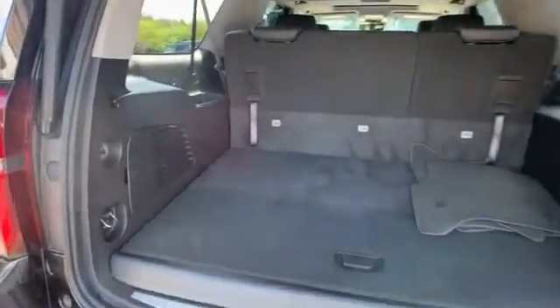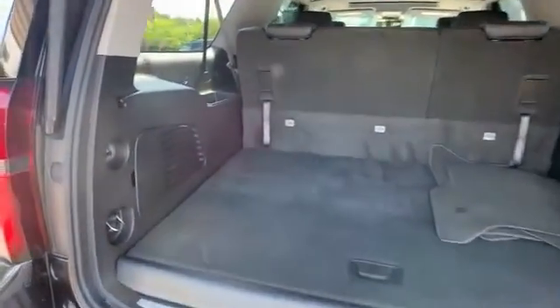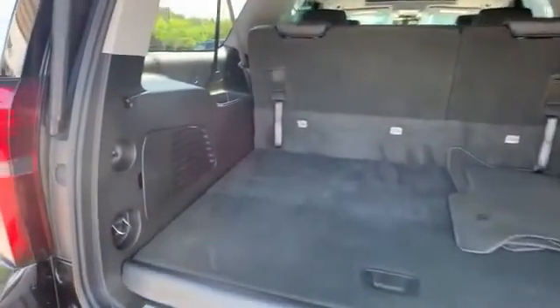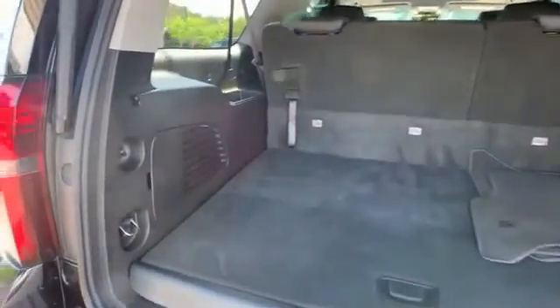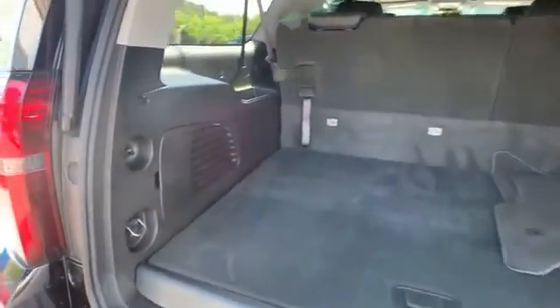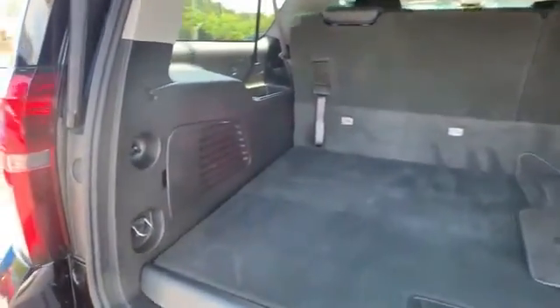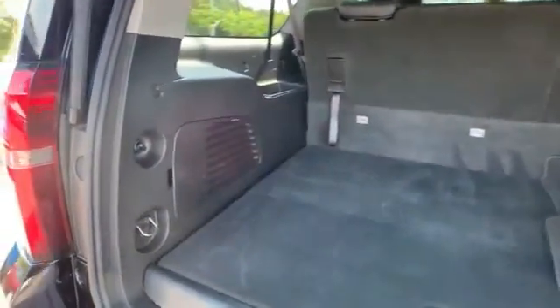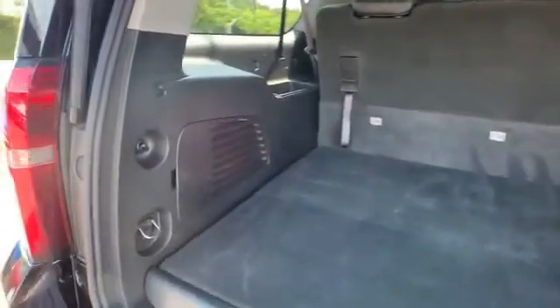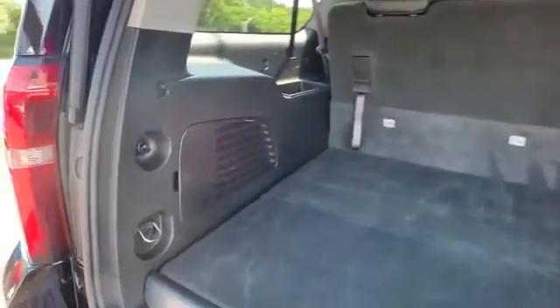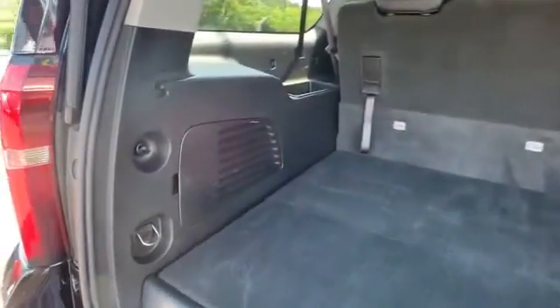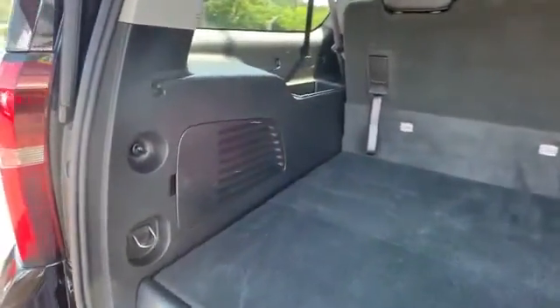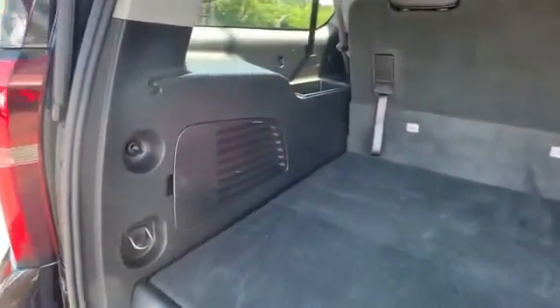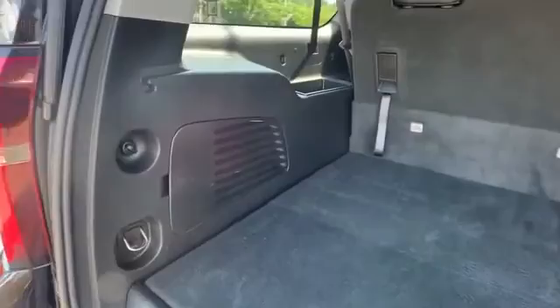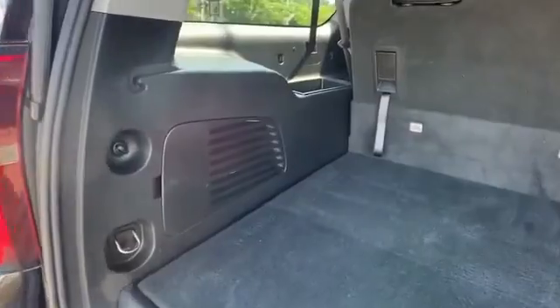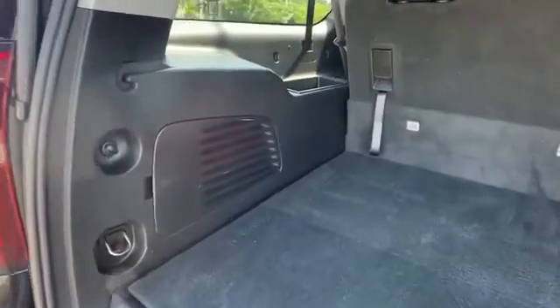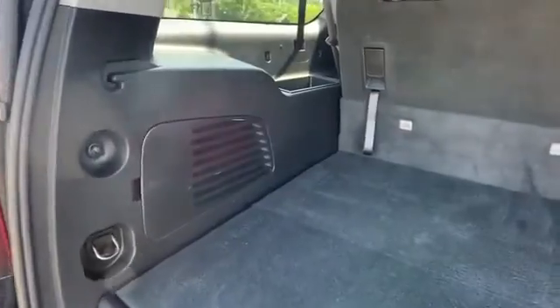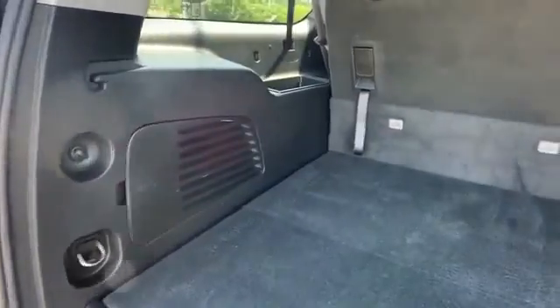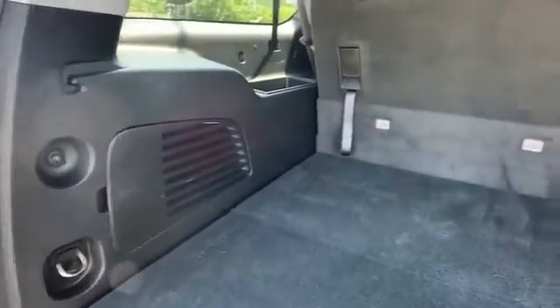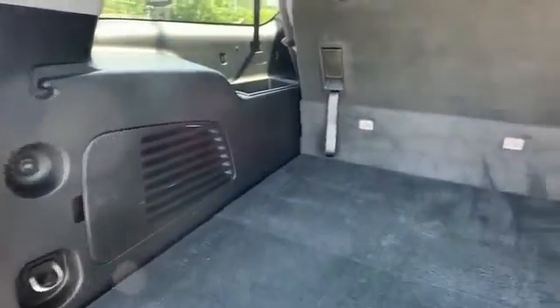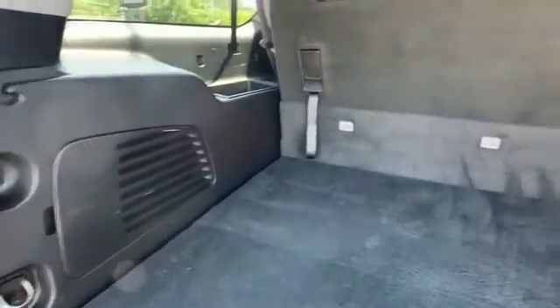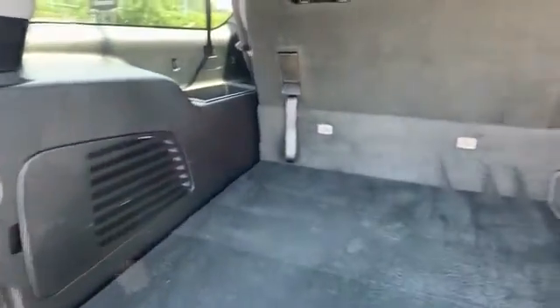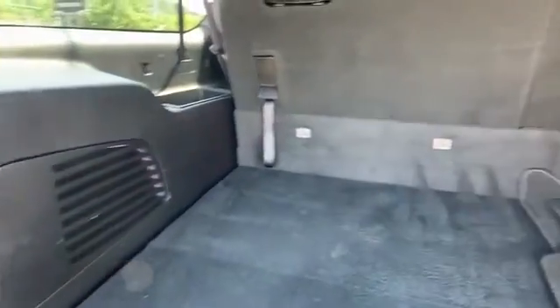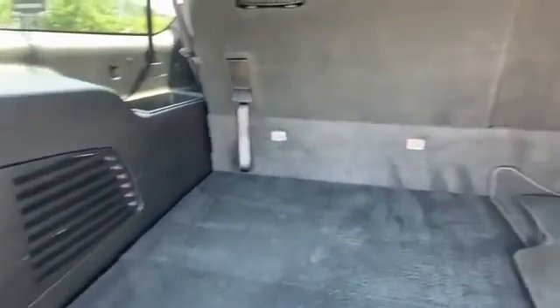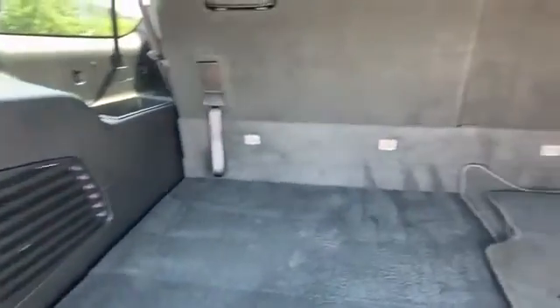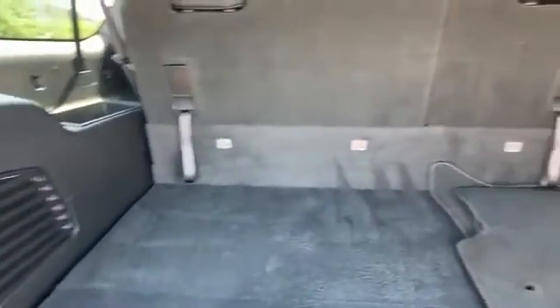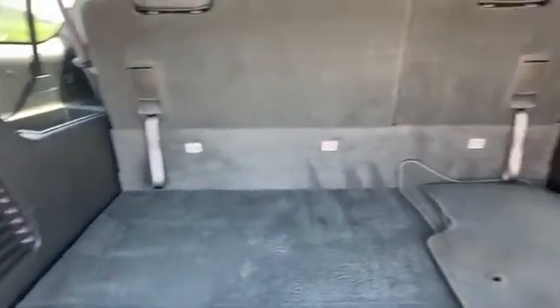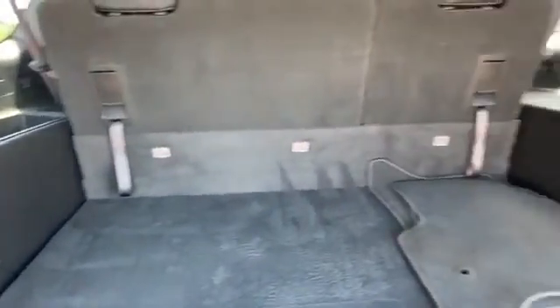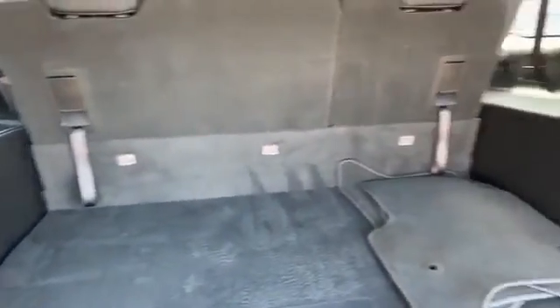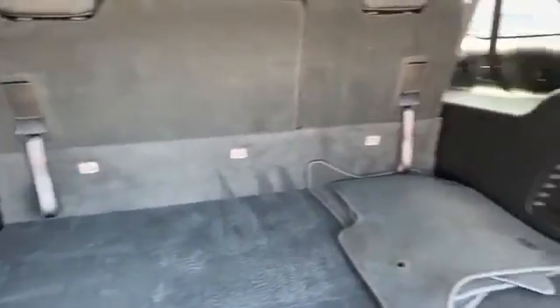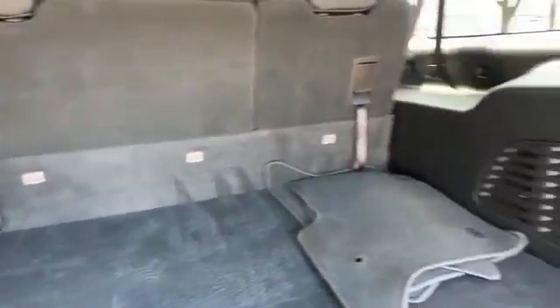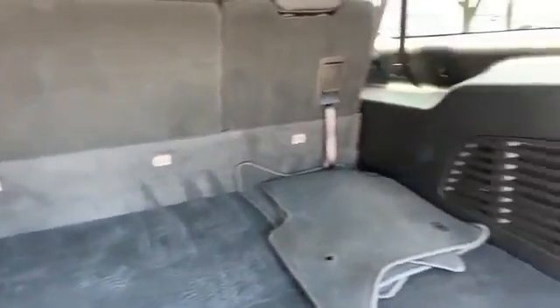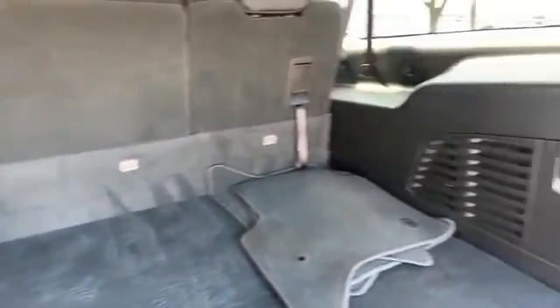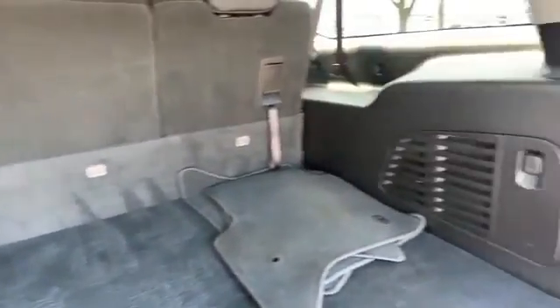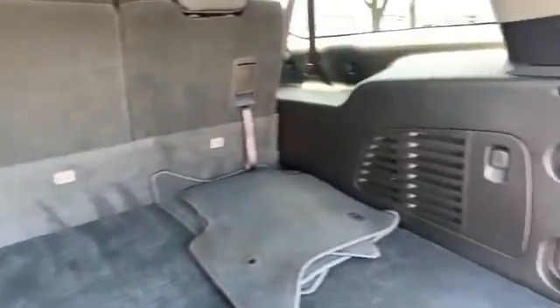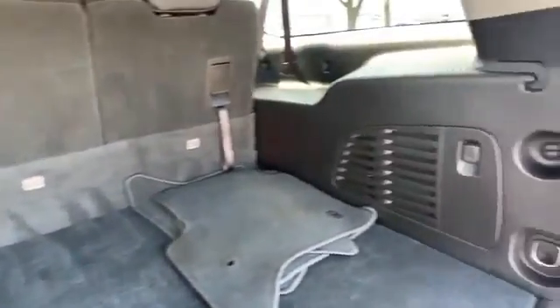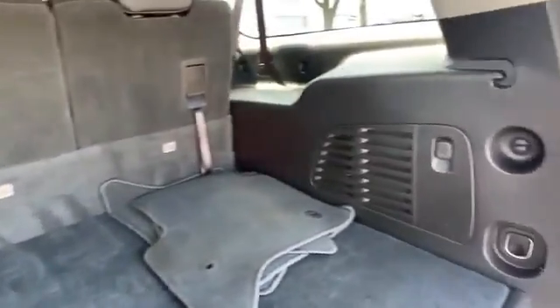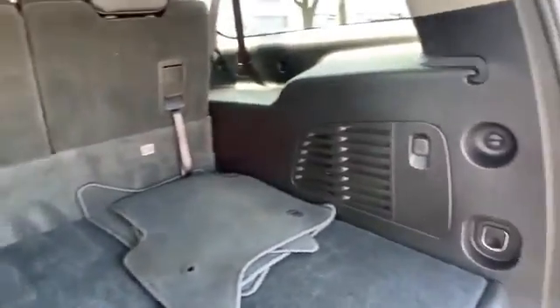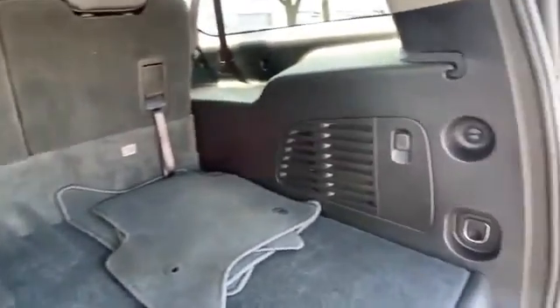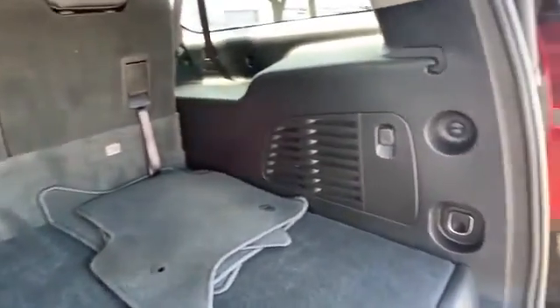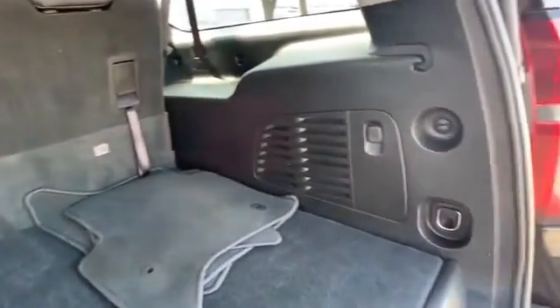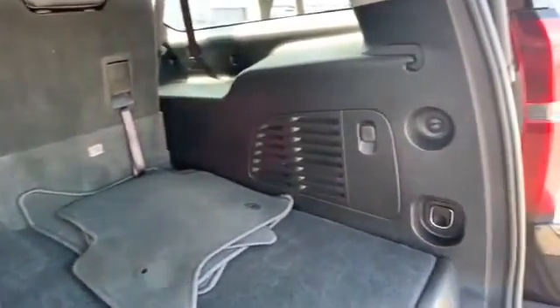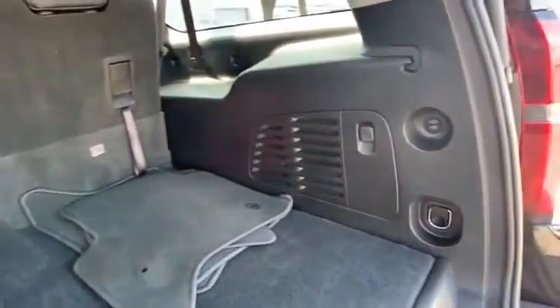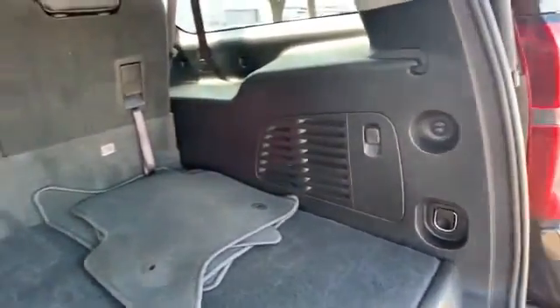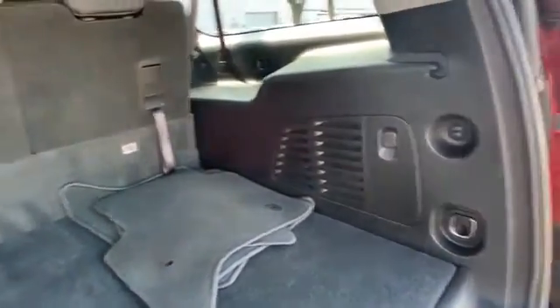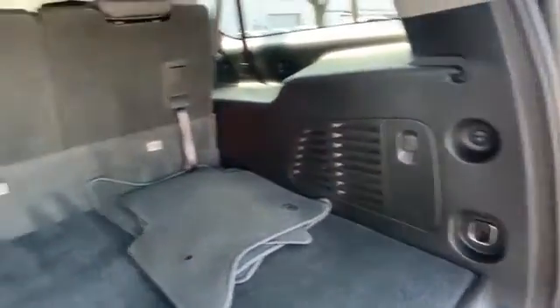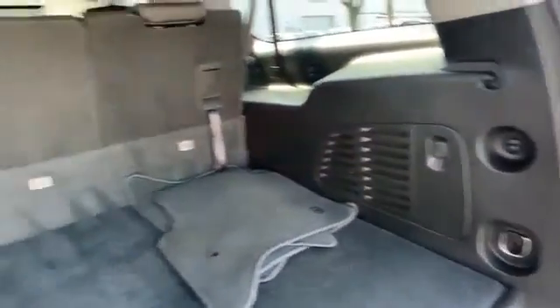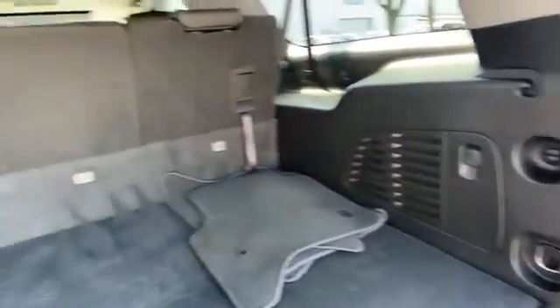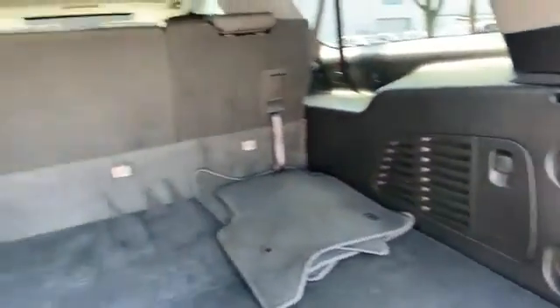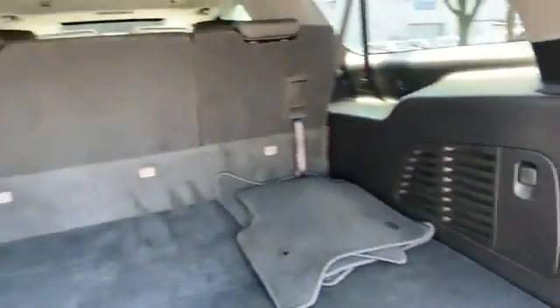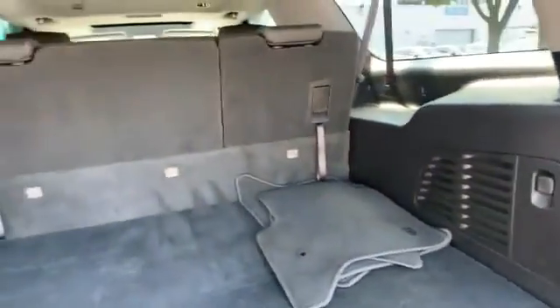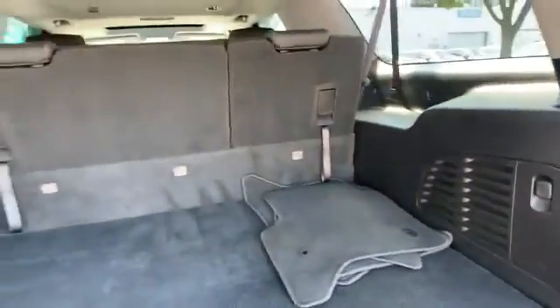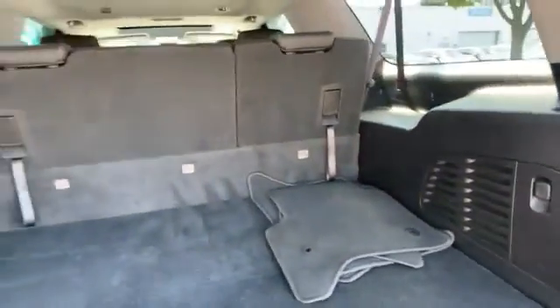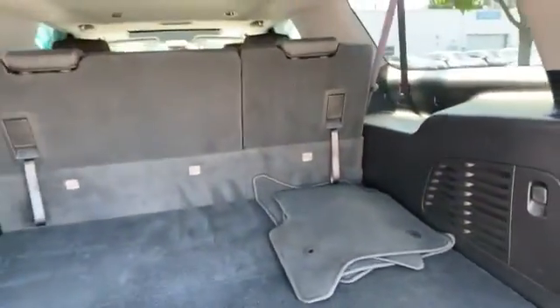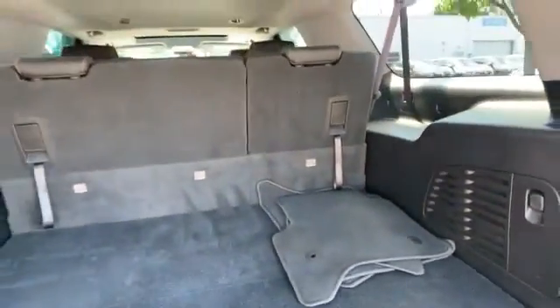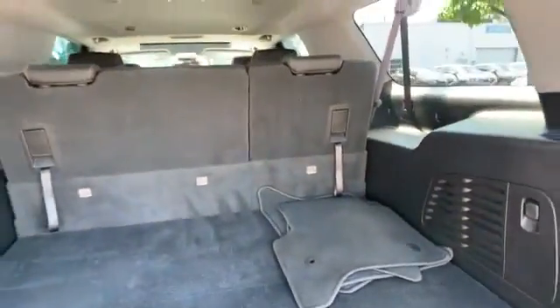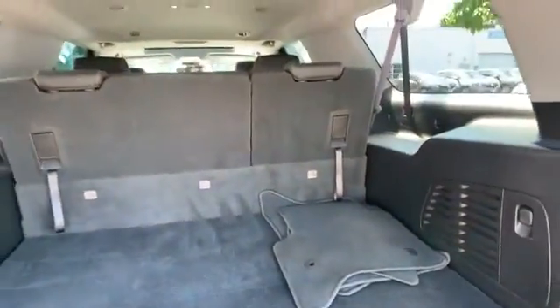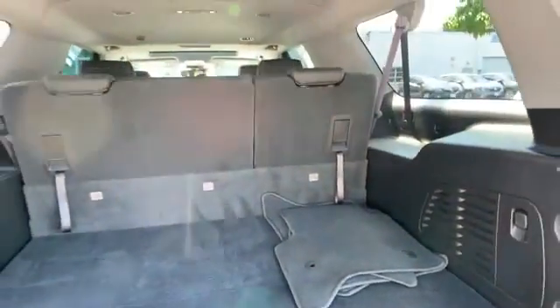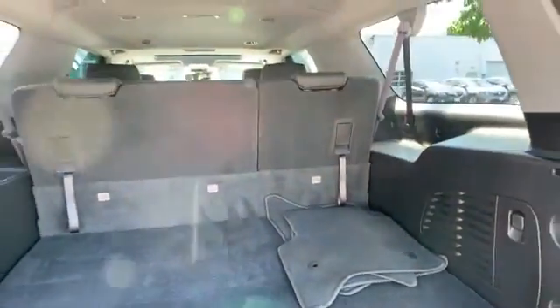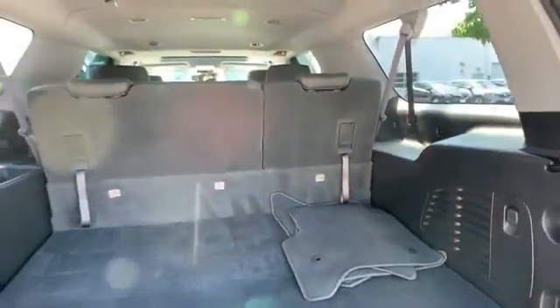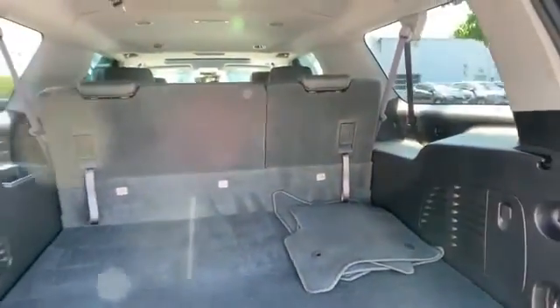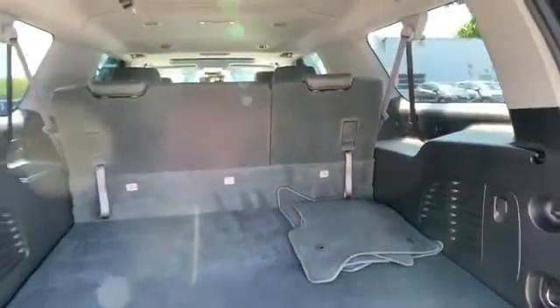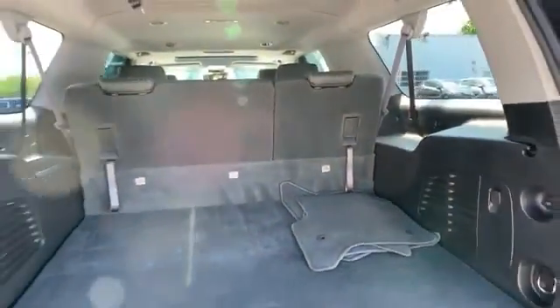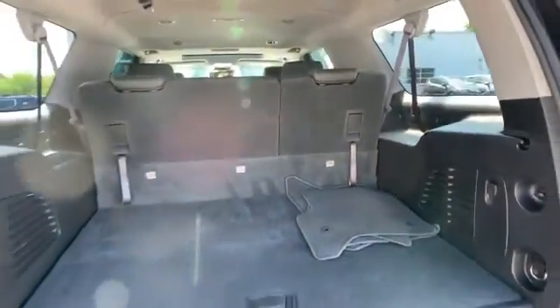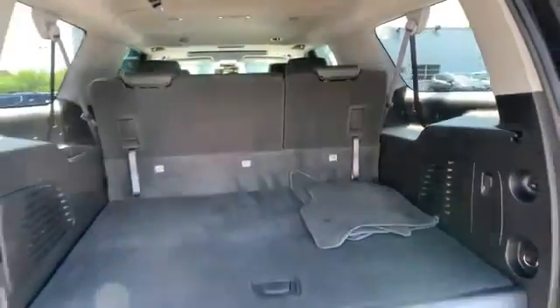Pass-through rear seat, rain sensing wipers. Get a fast and easy price quote today.